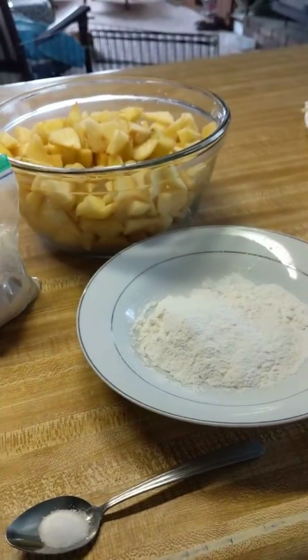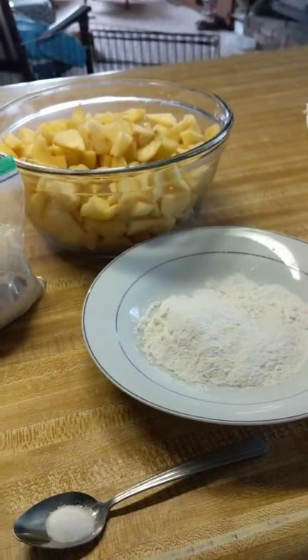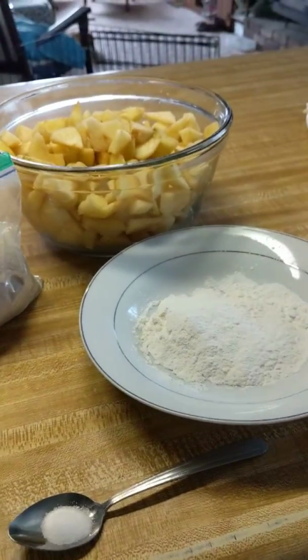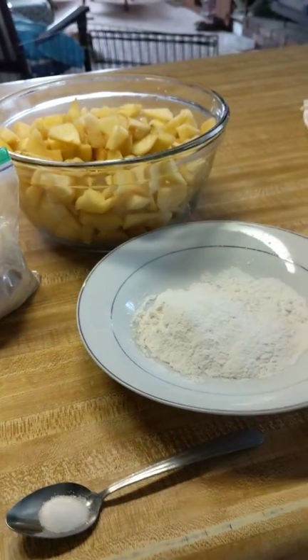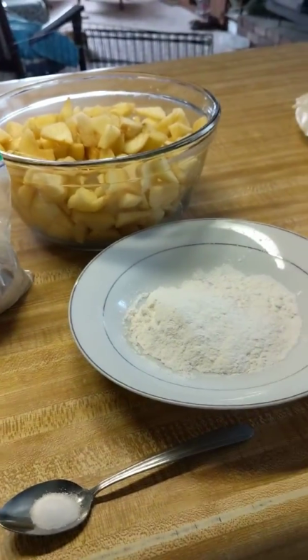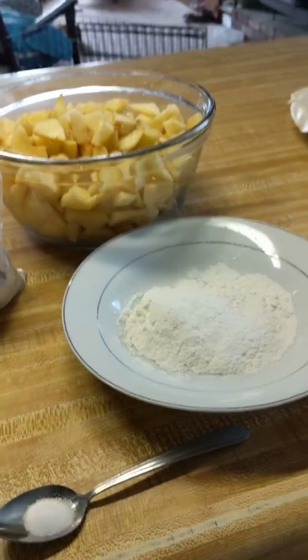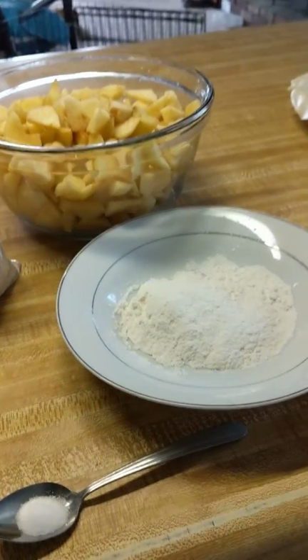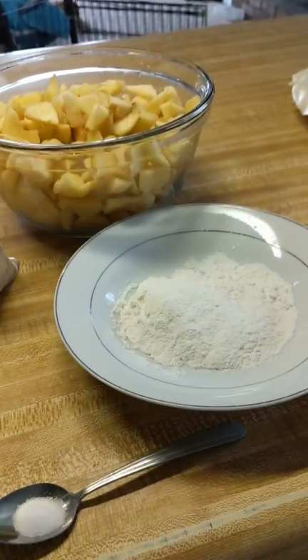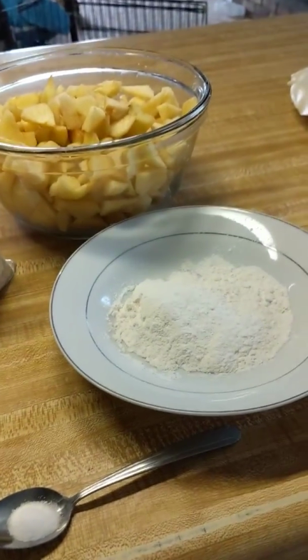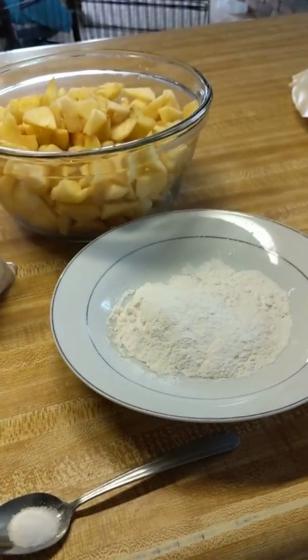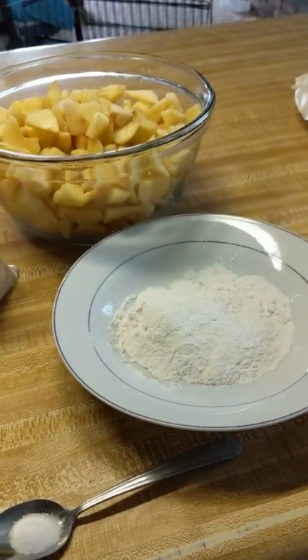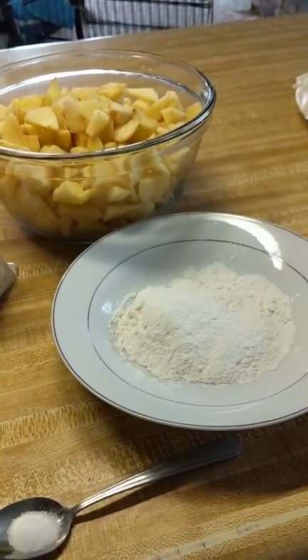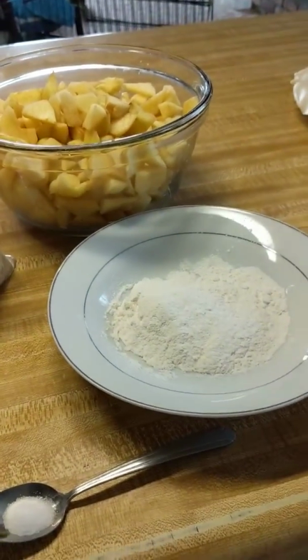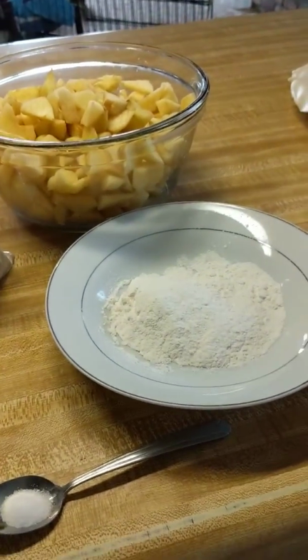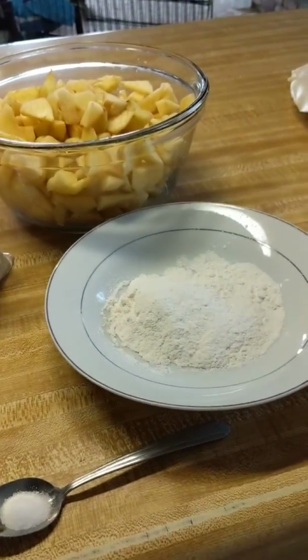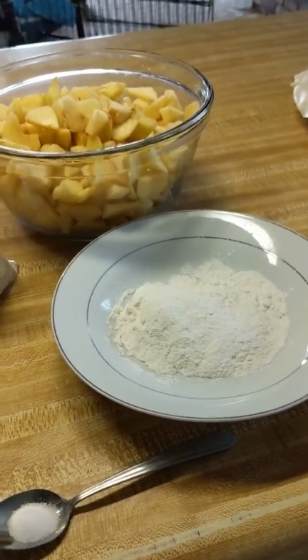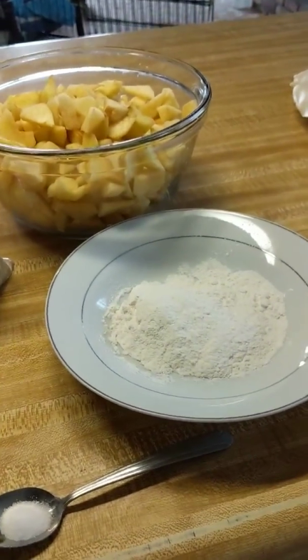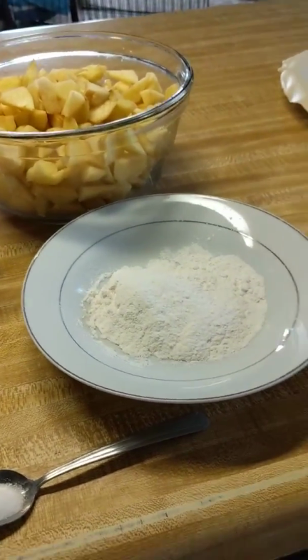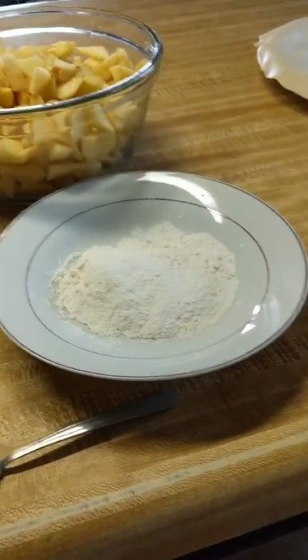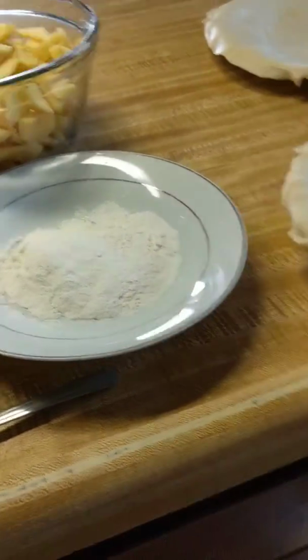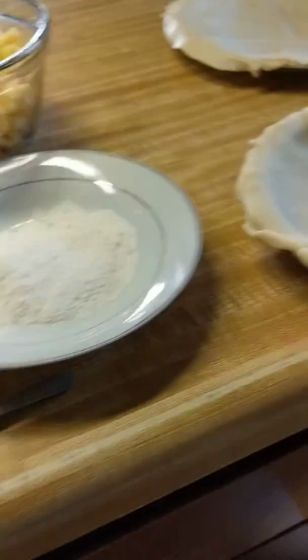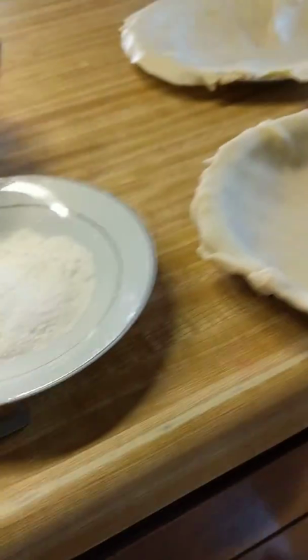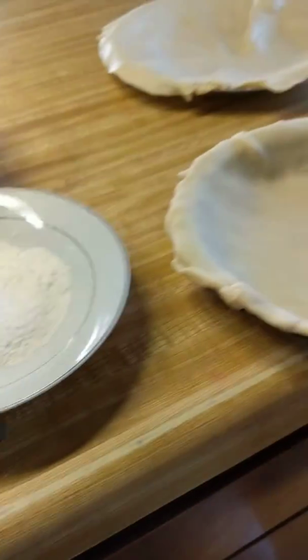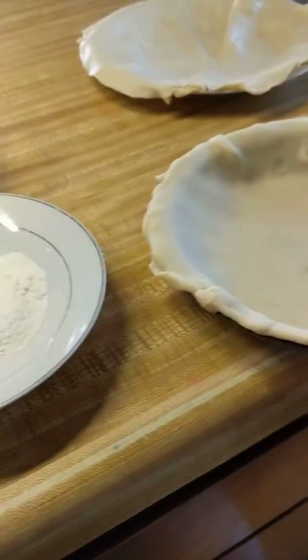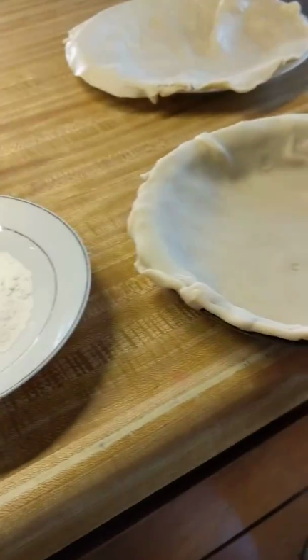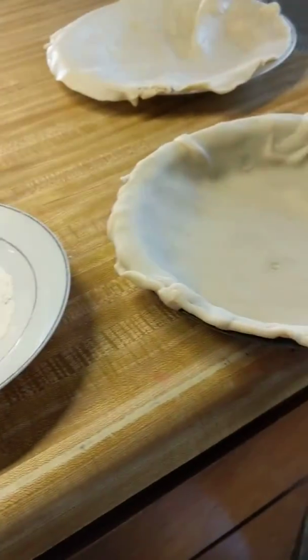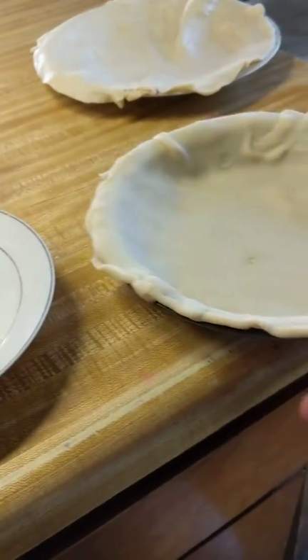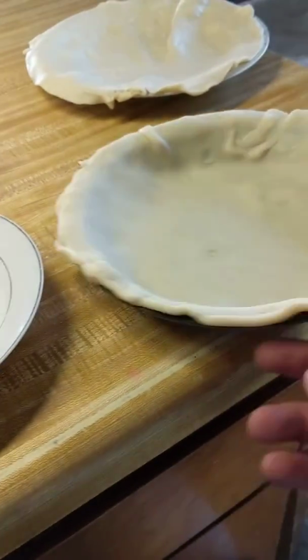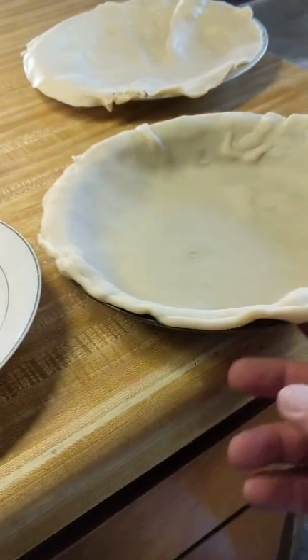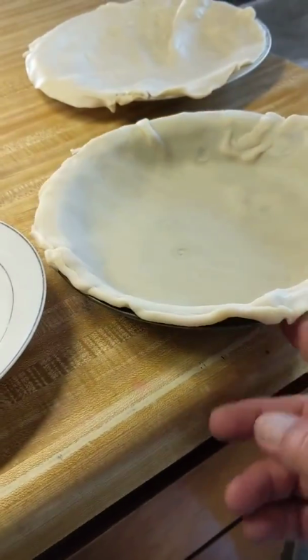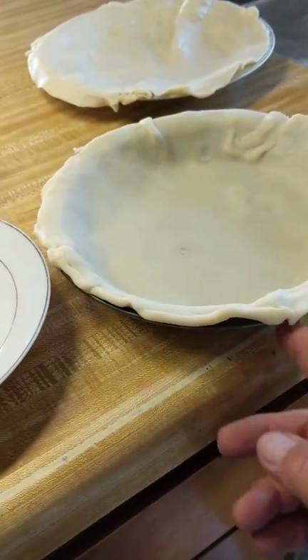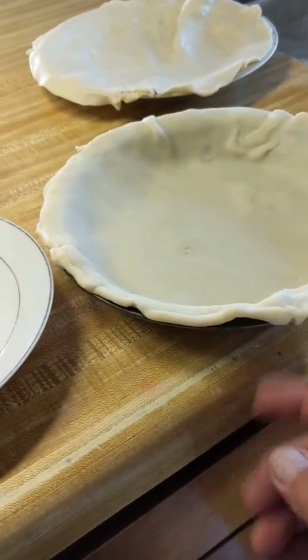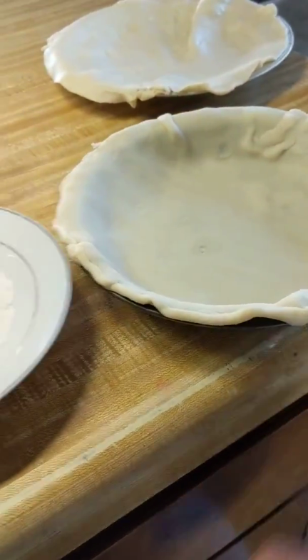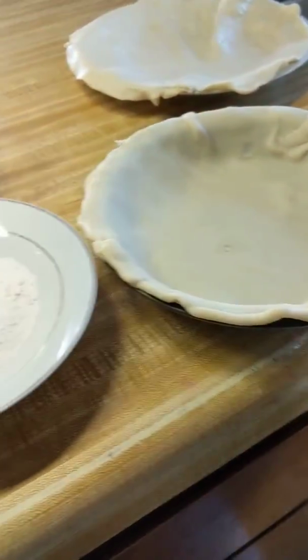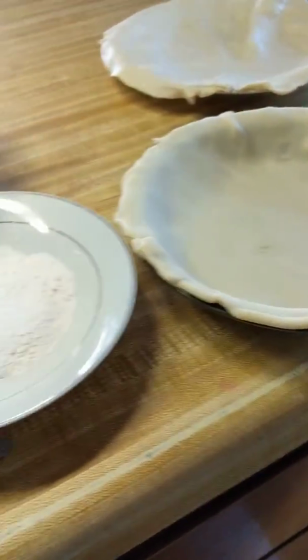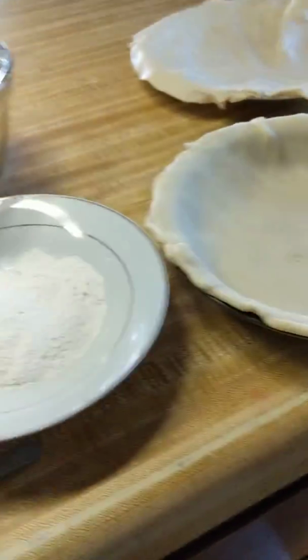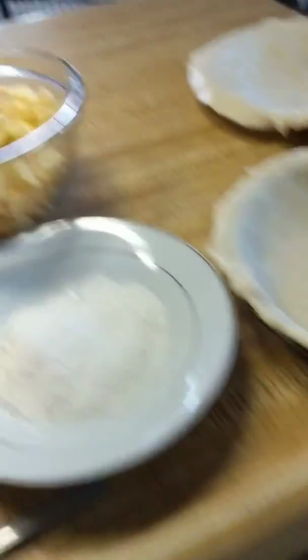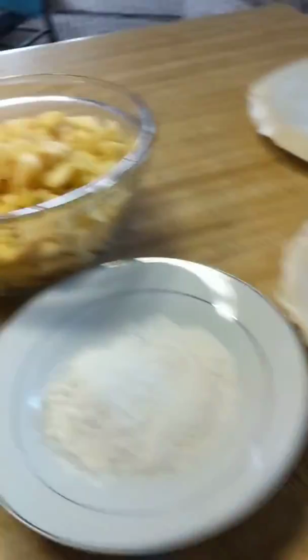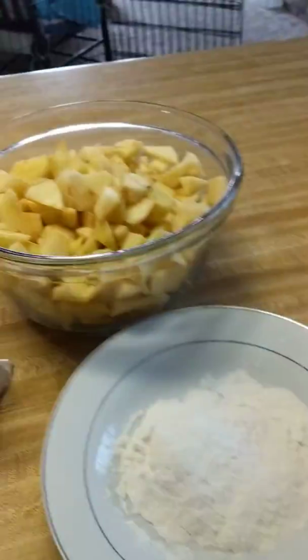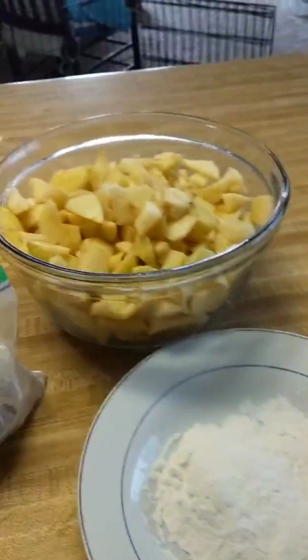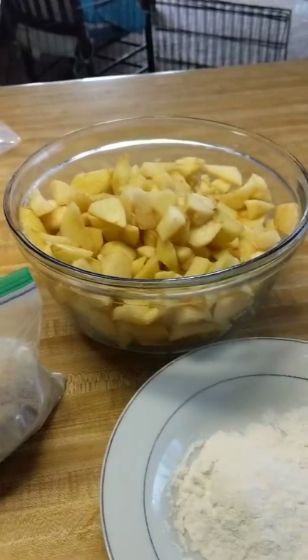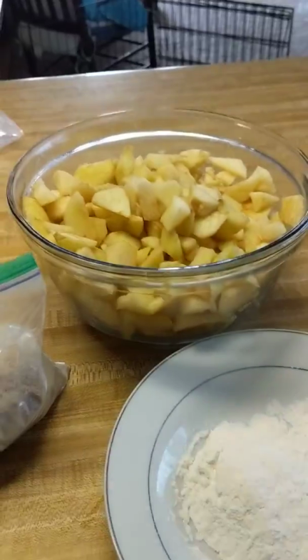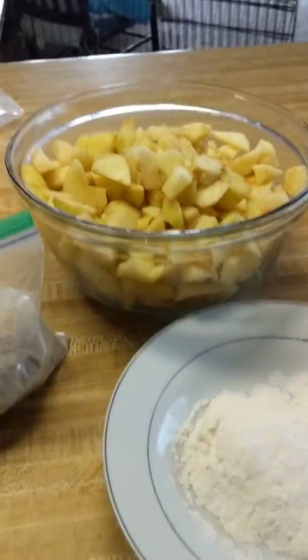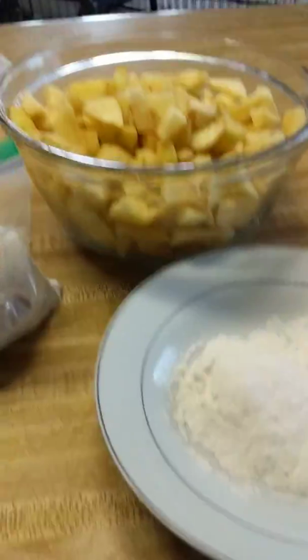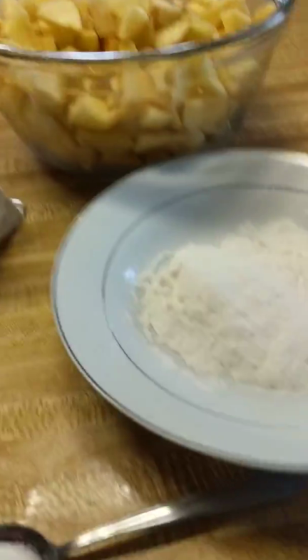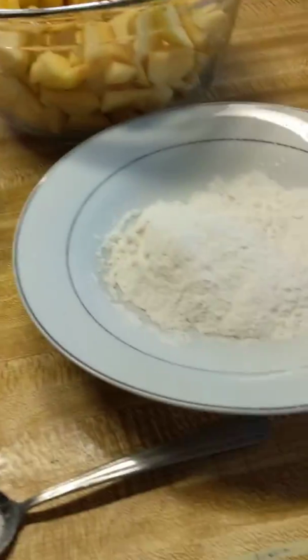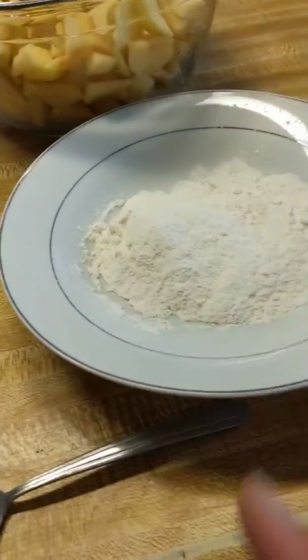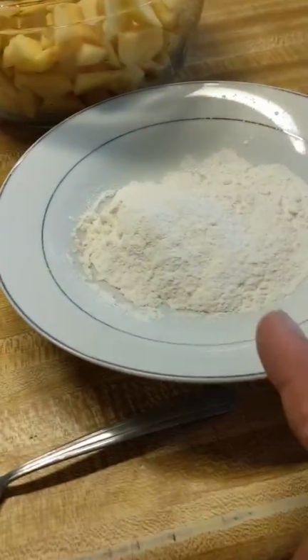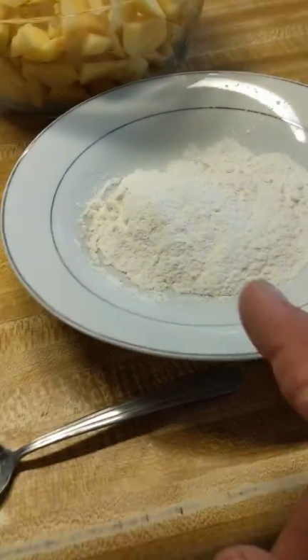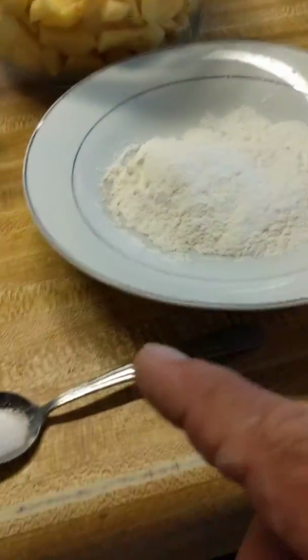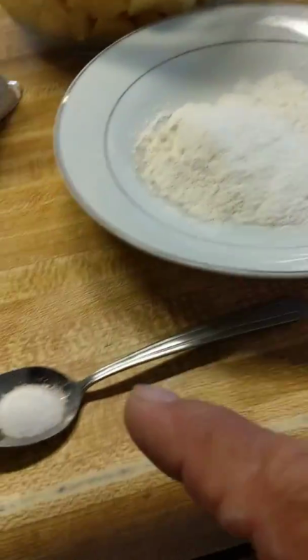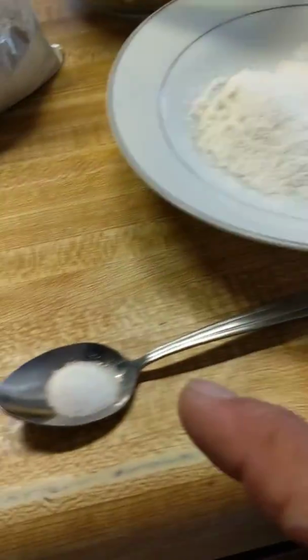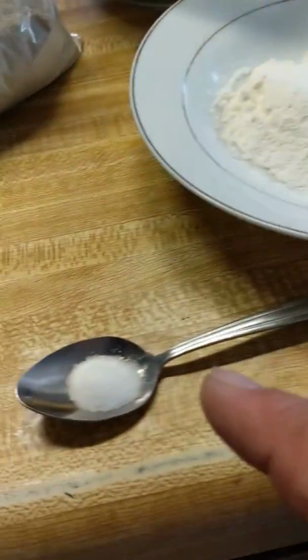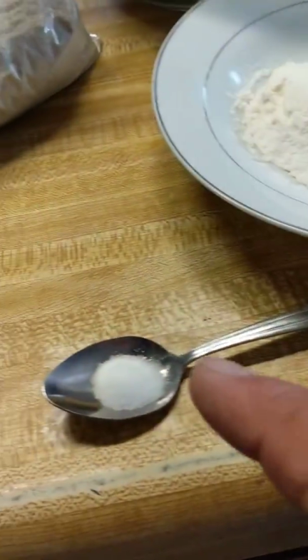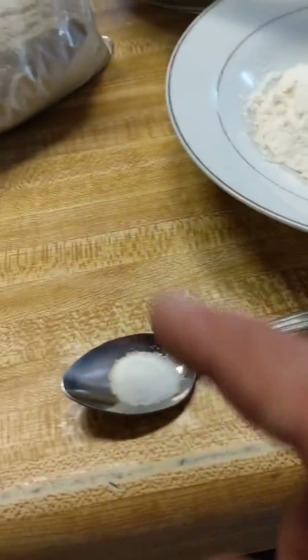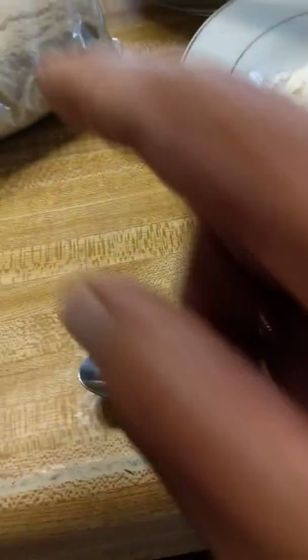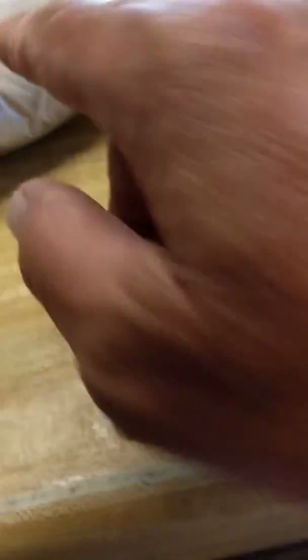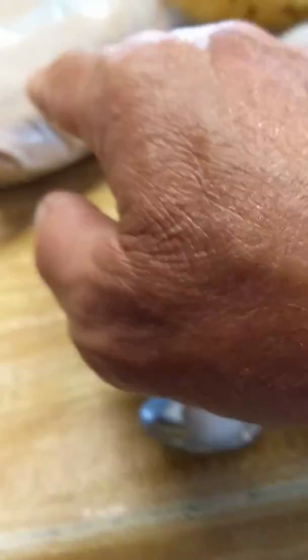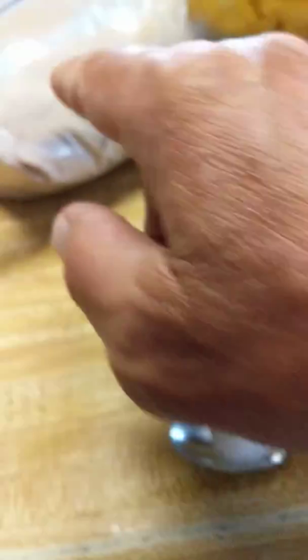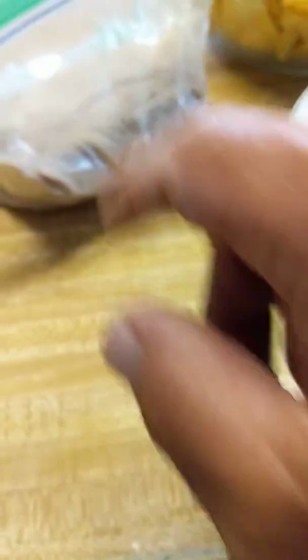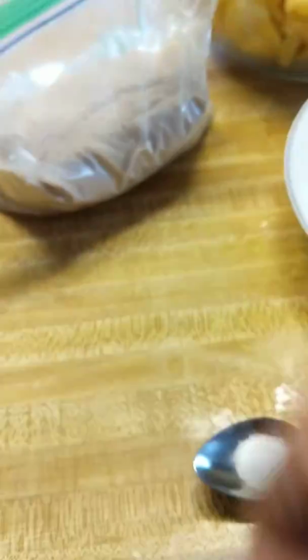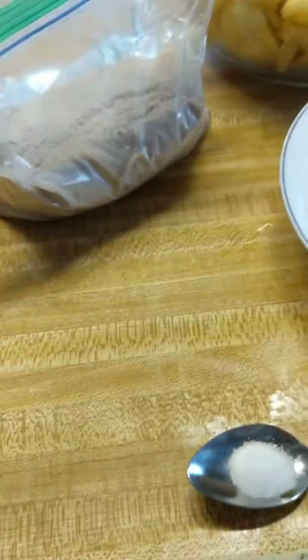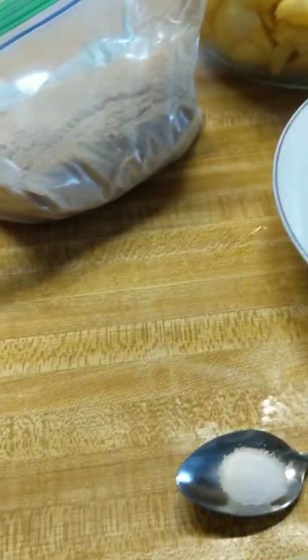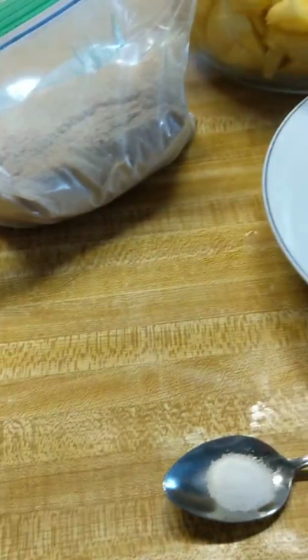This is one way to make an apple pie. You get a crust, apples, flour, salt, cinnamon, and sugar.